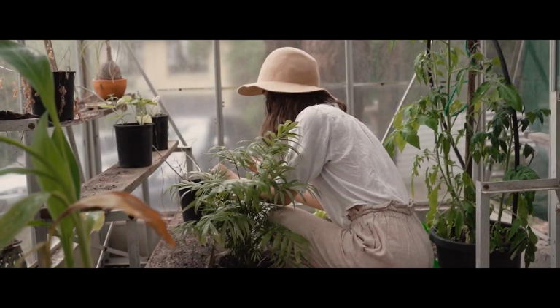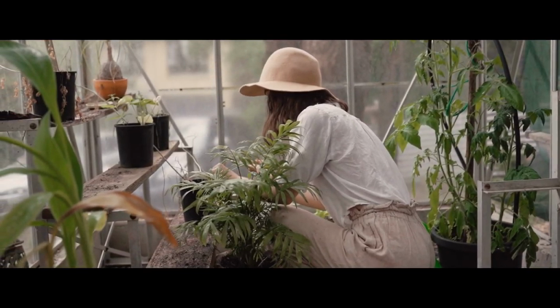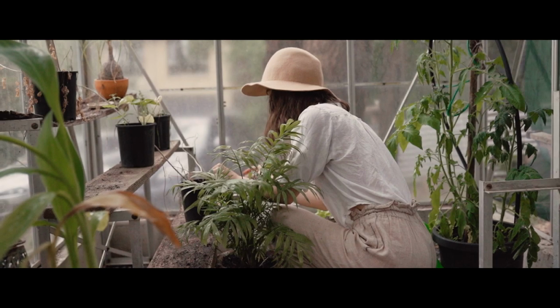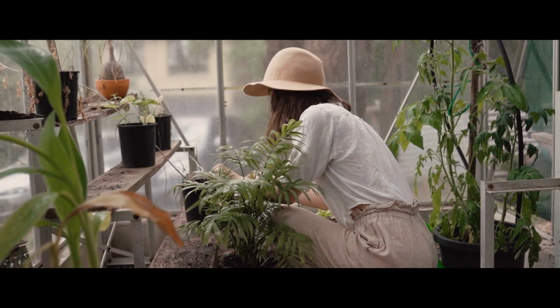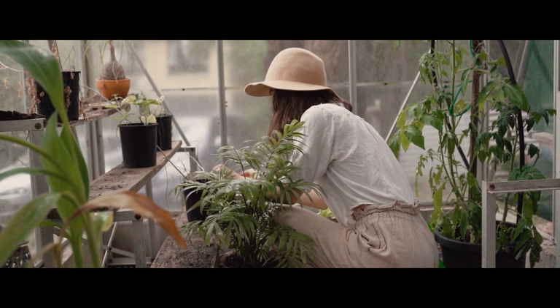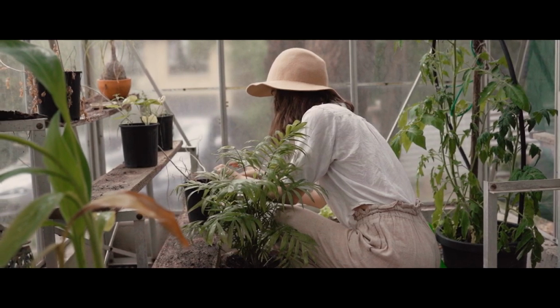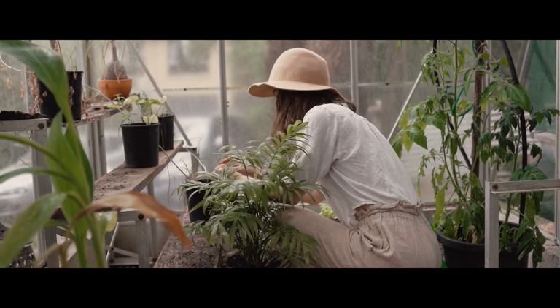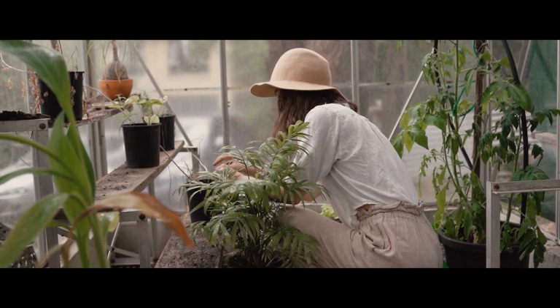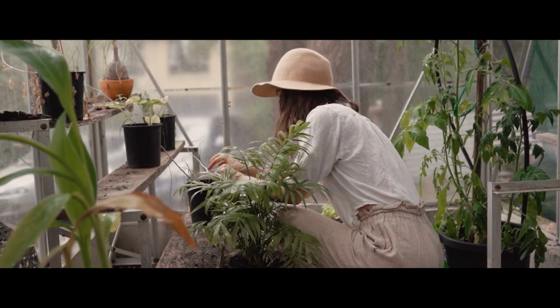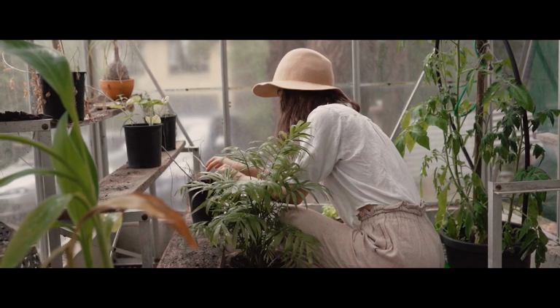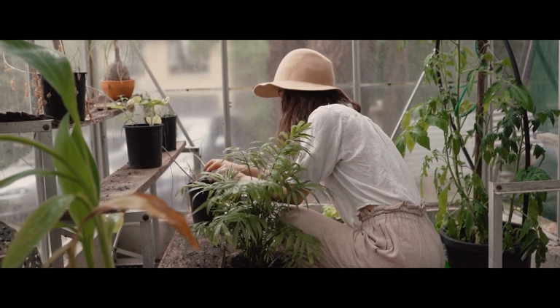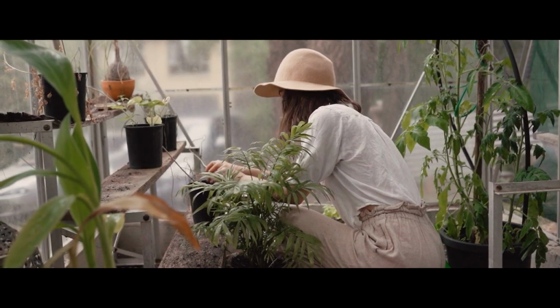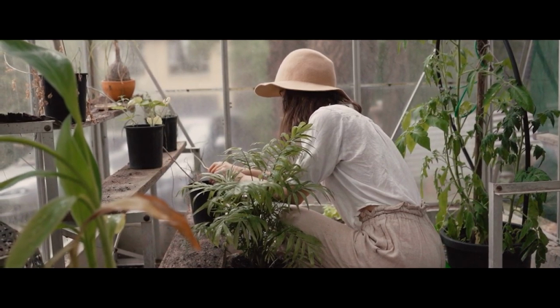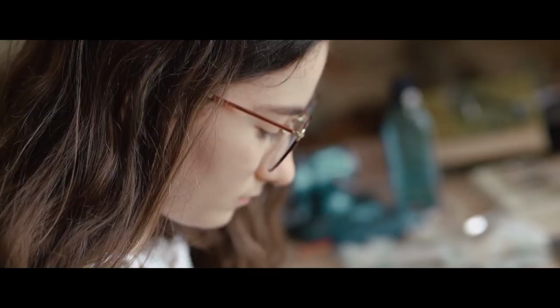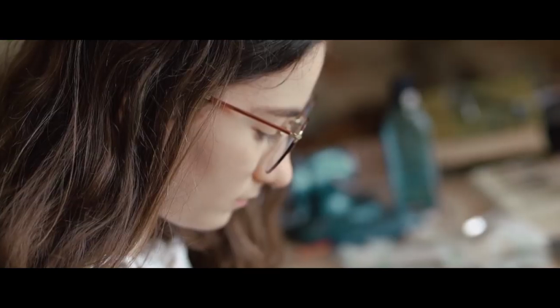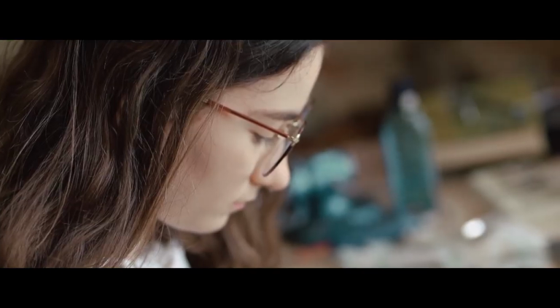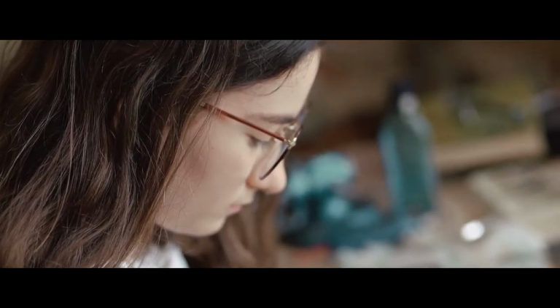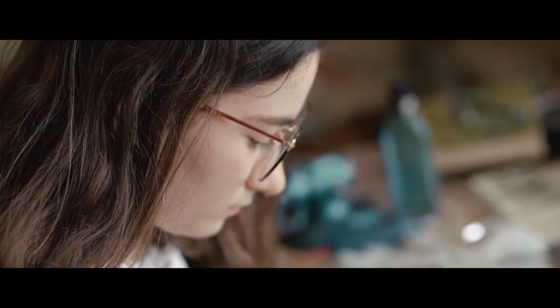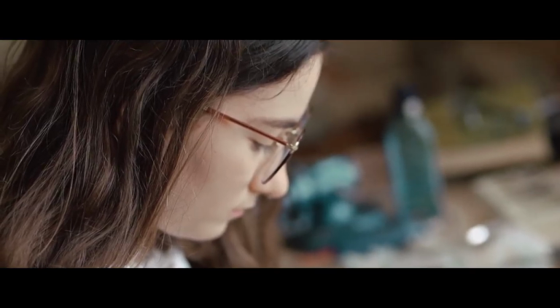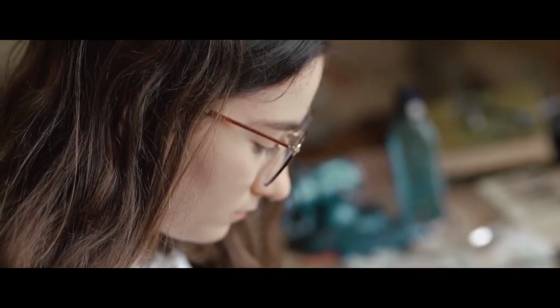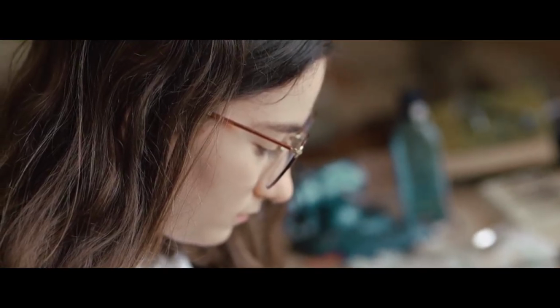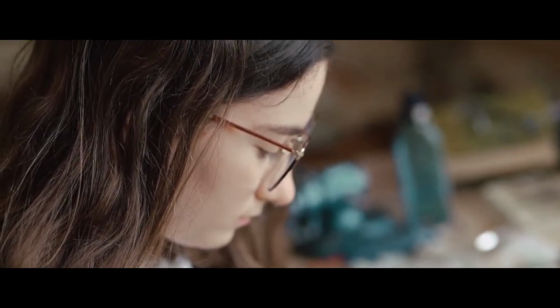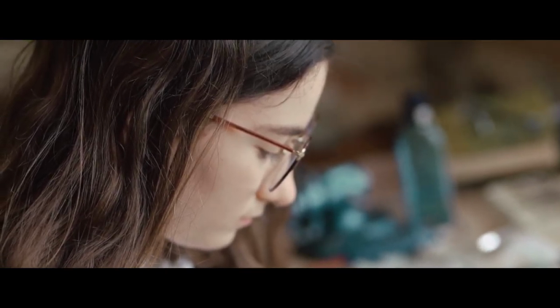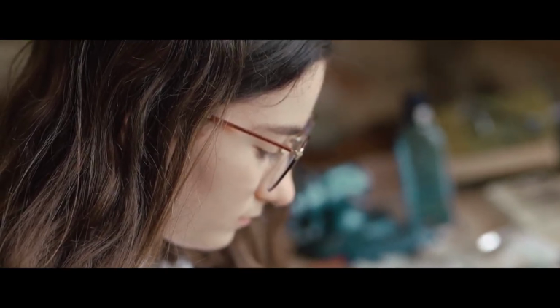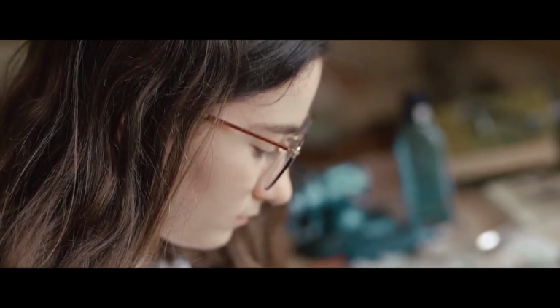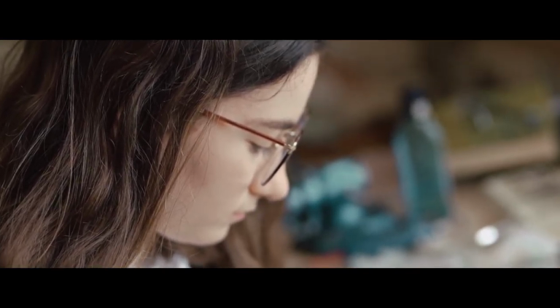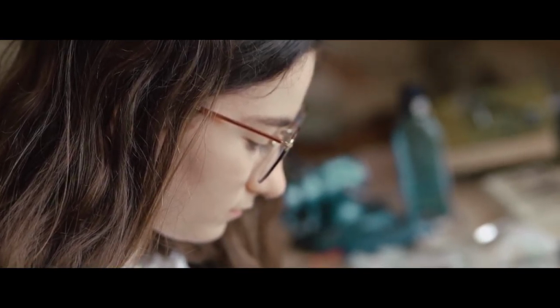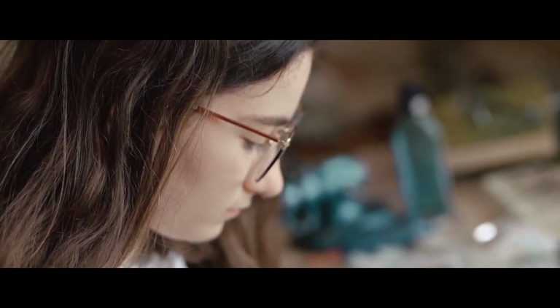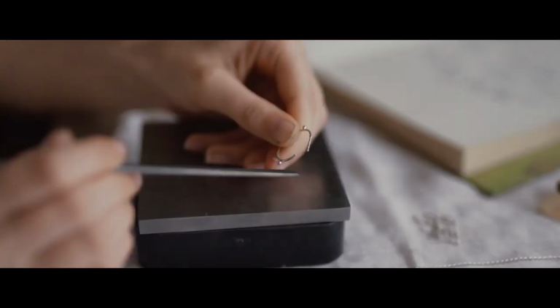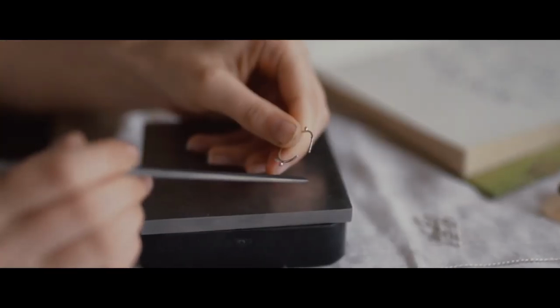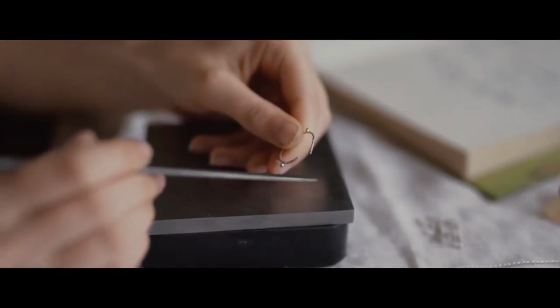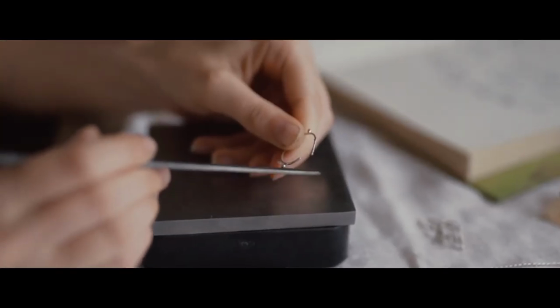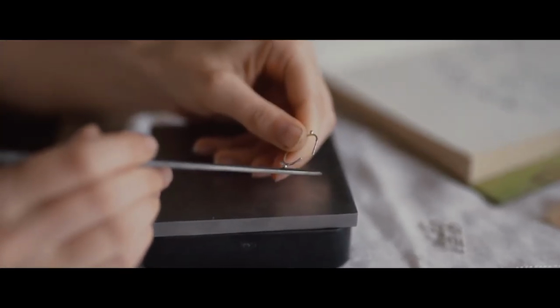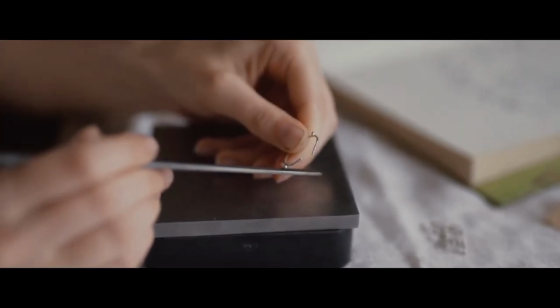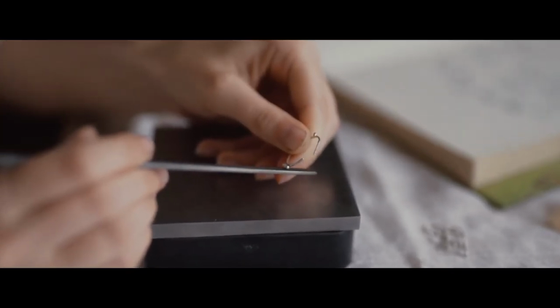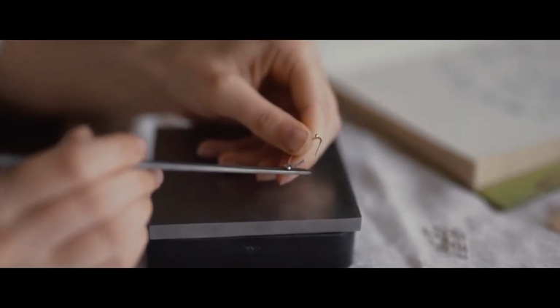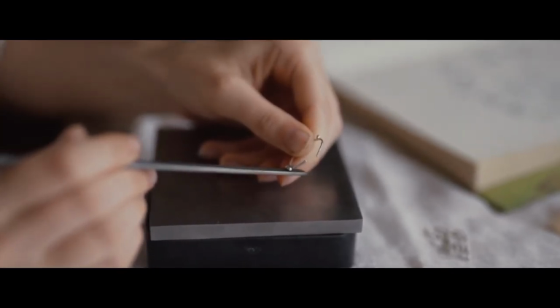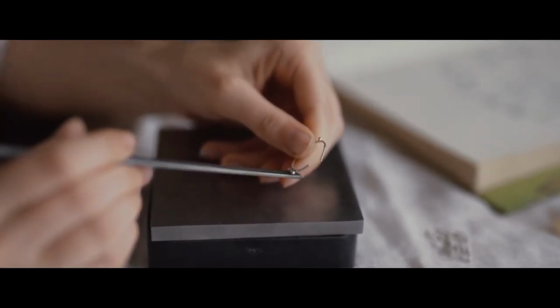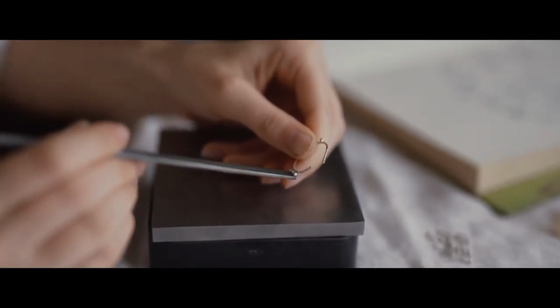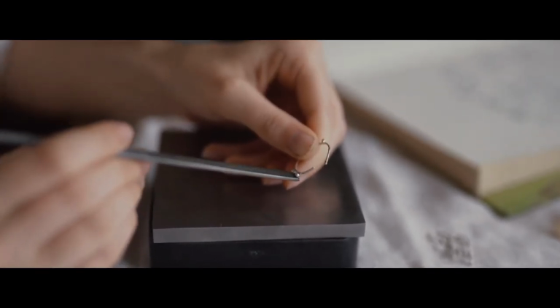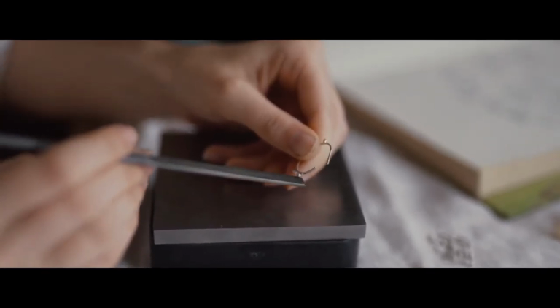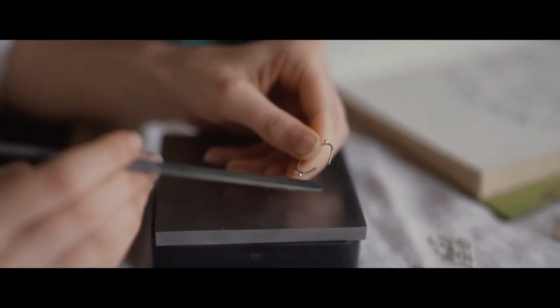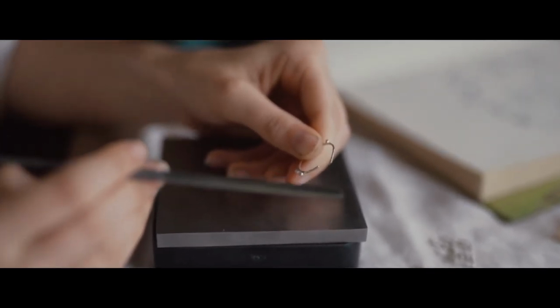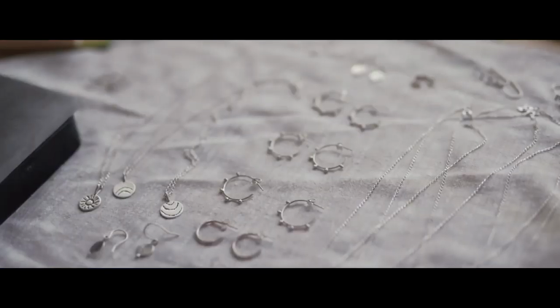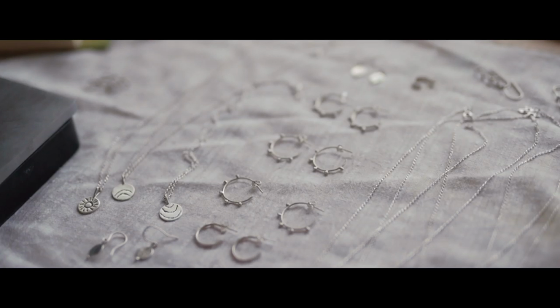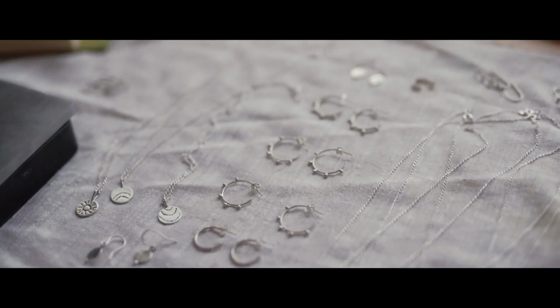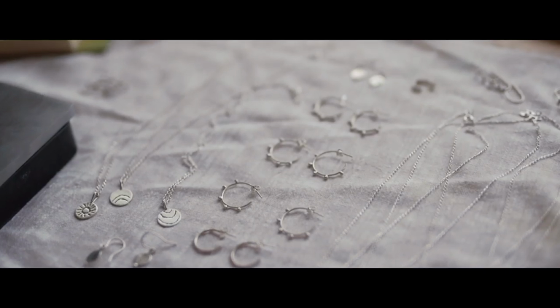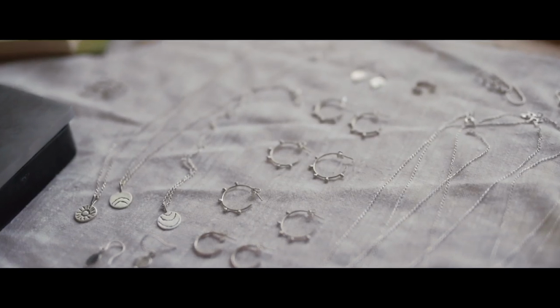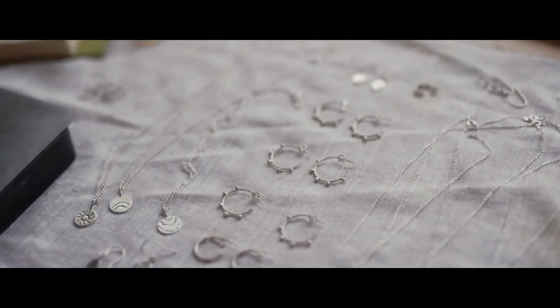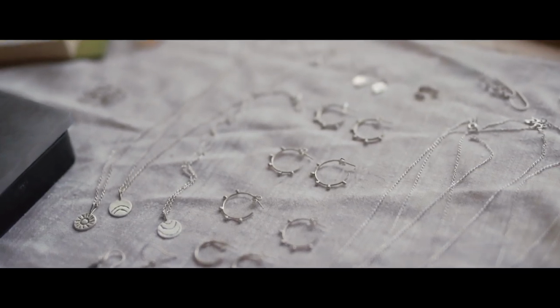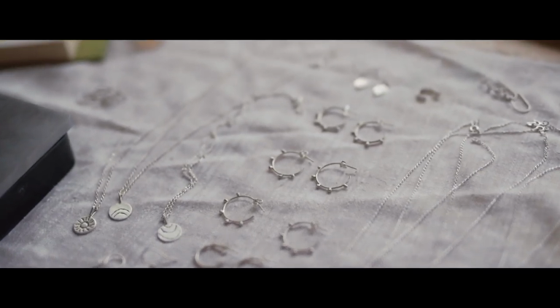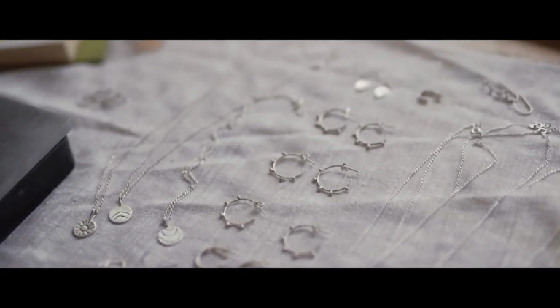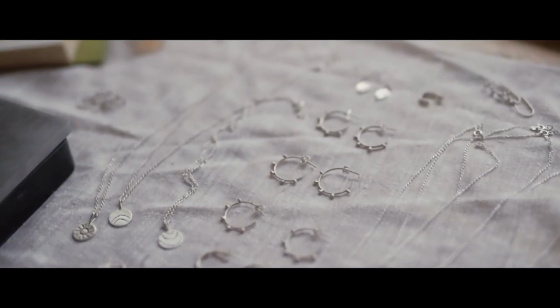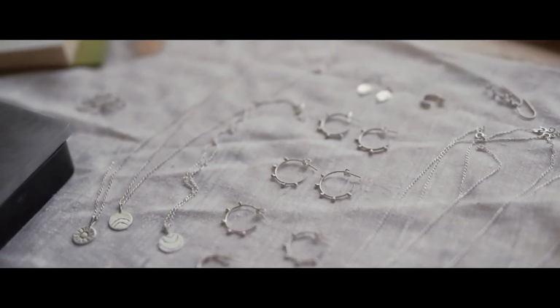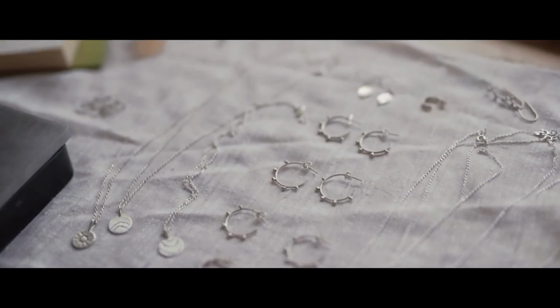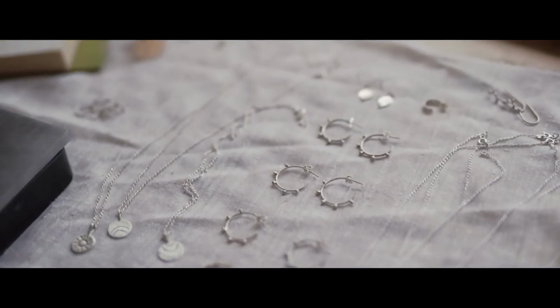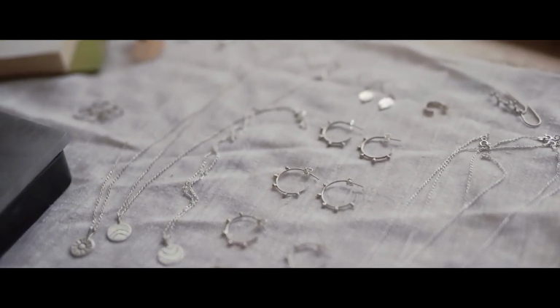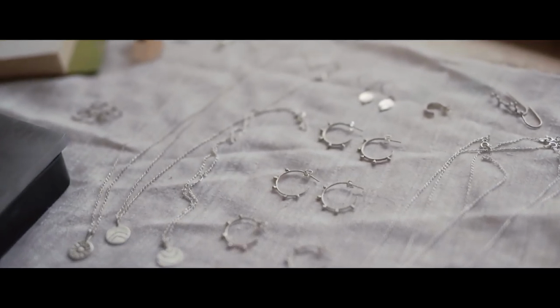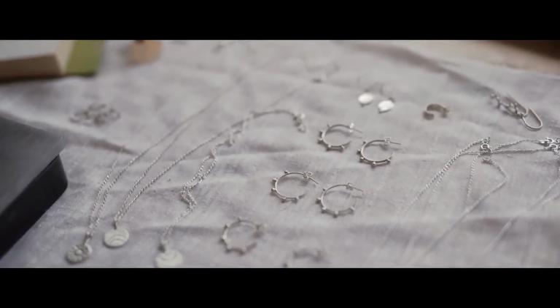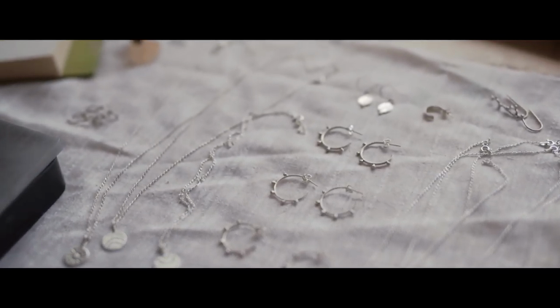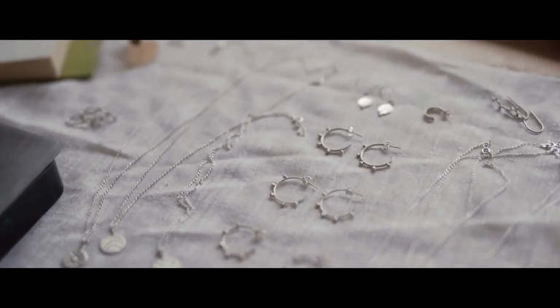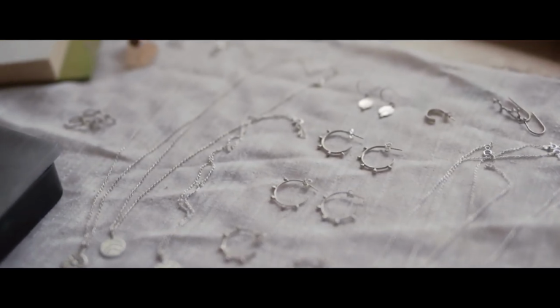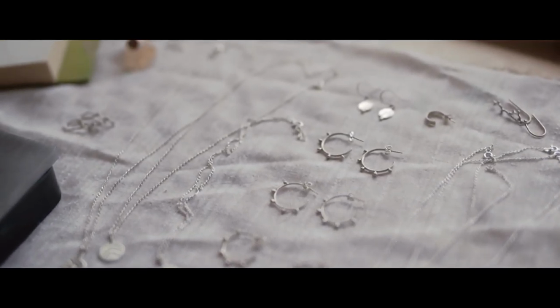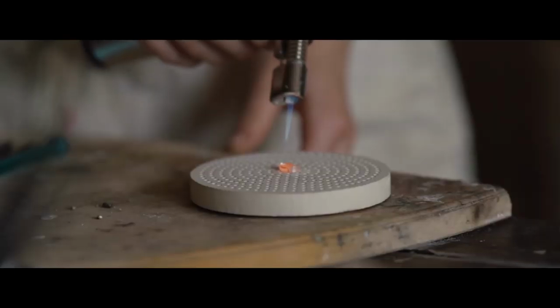Making high quality jewellery often requires so much trial and error. However, this ensures that each piece I make is unique for my customers.